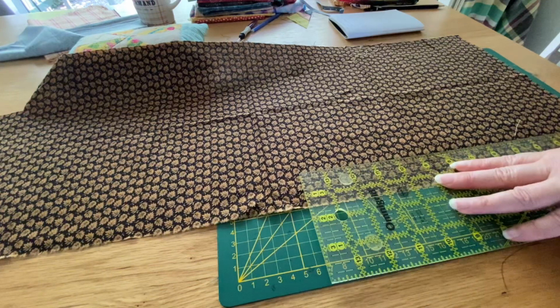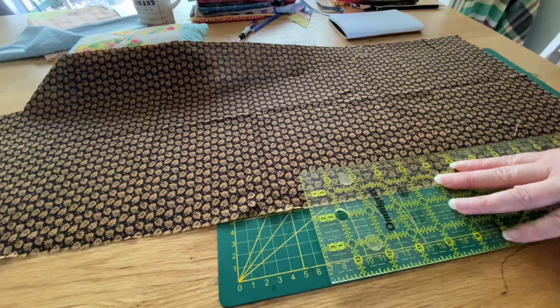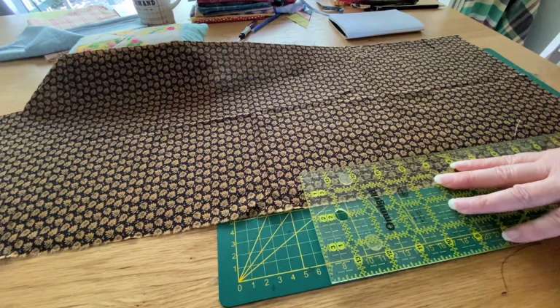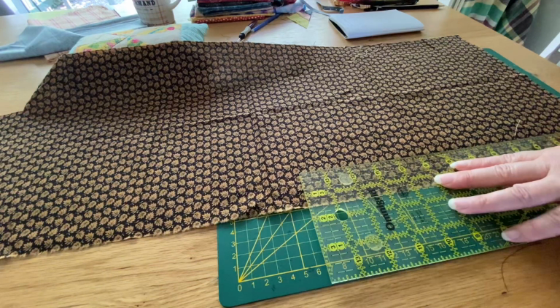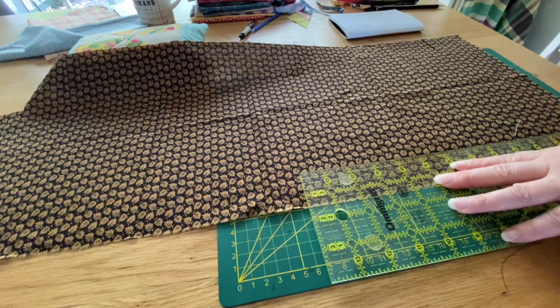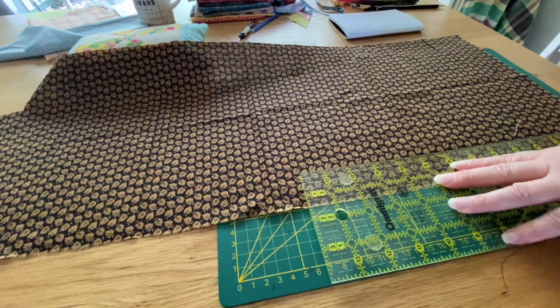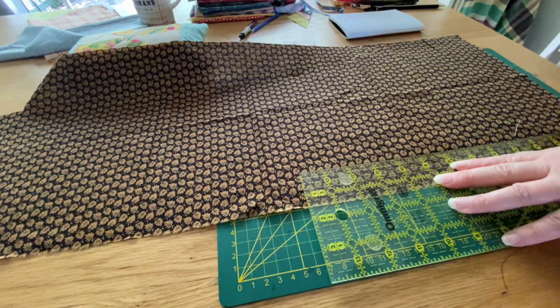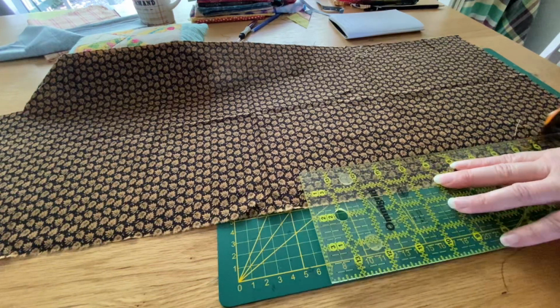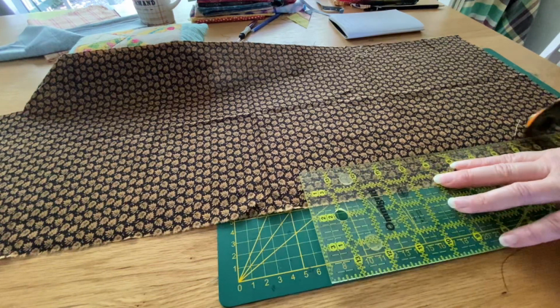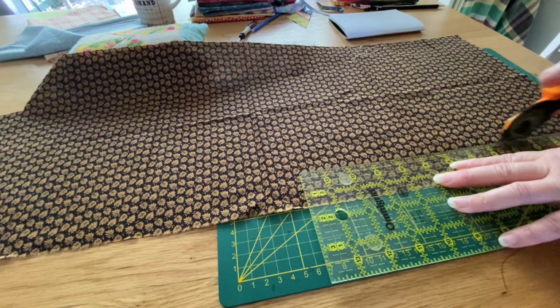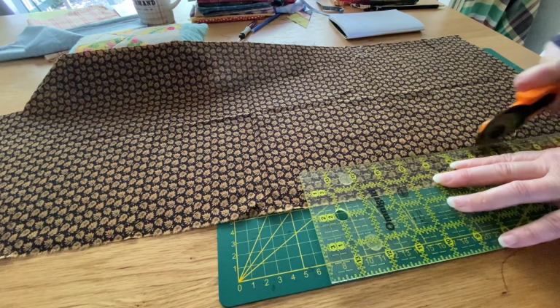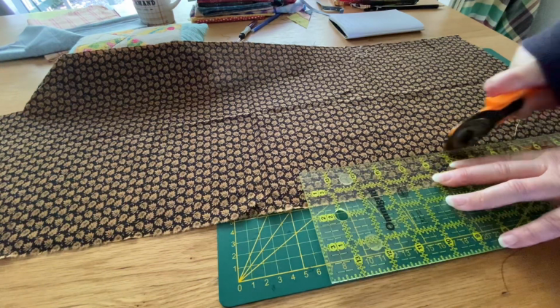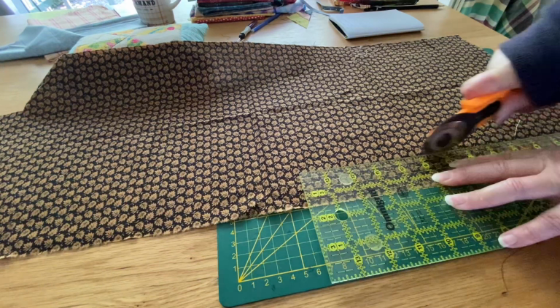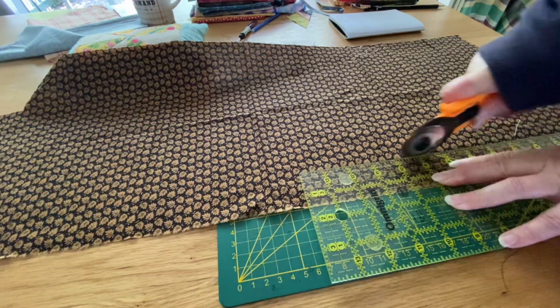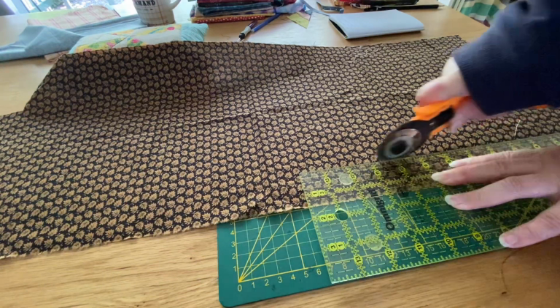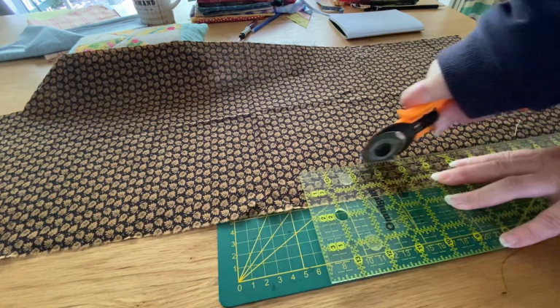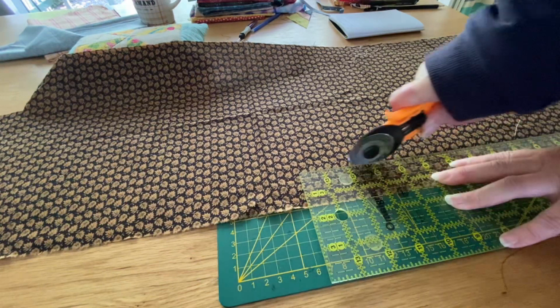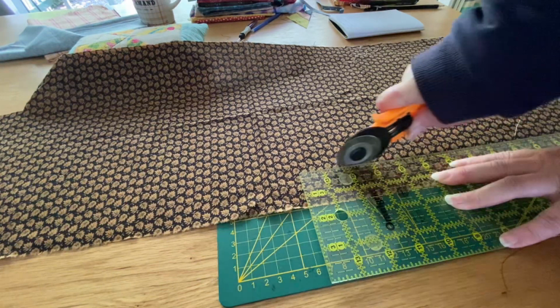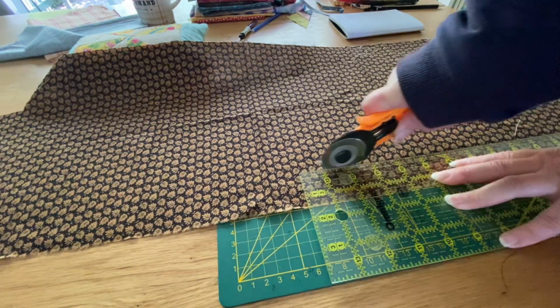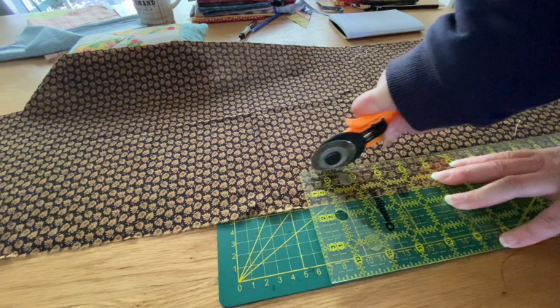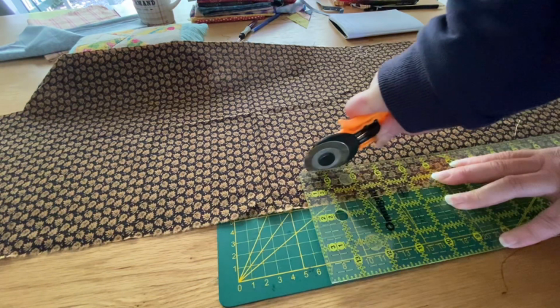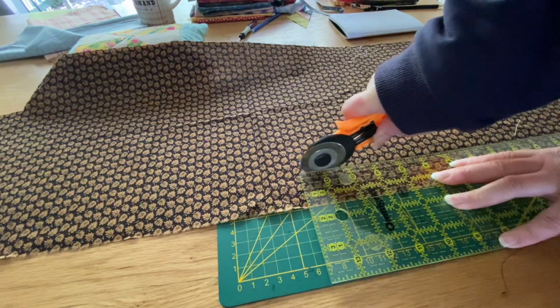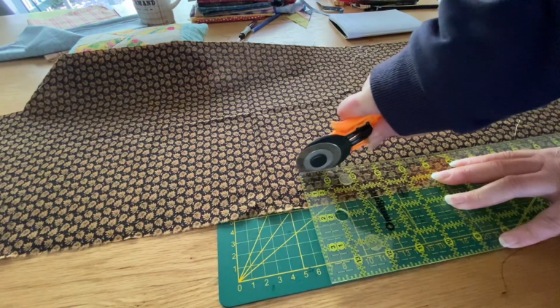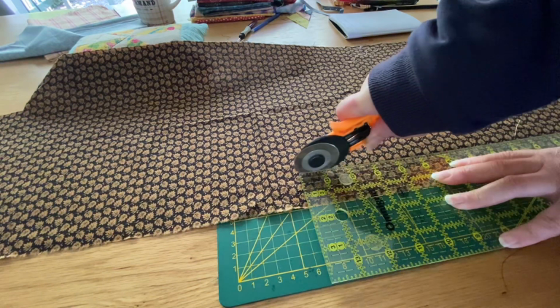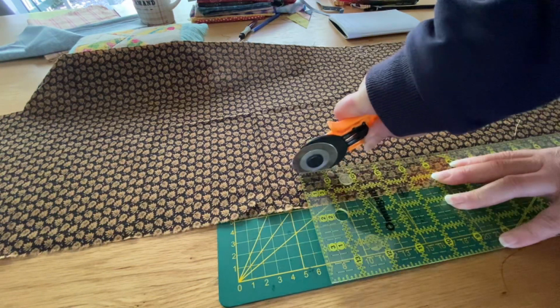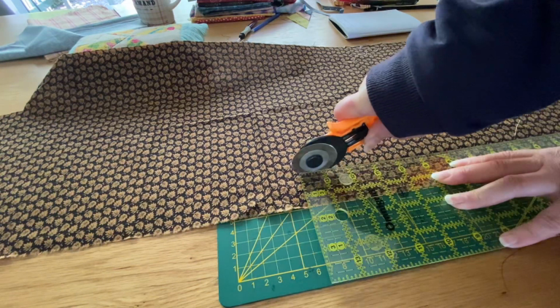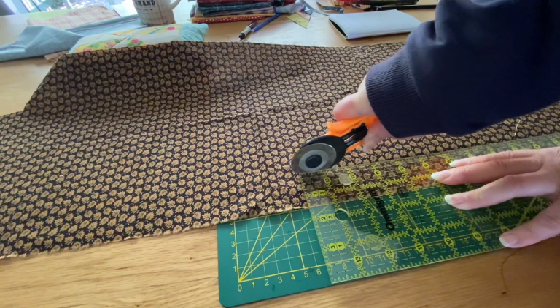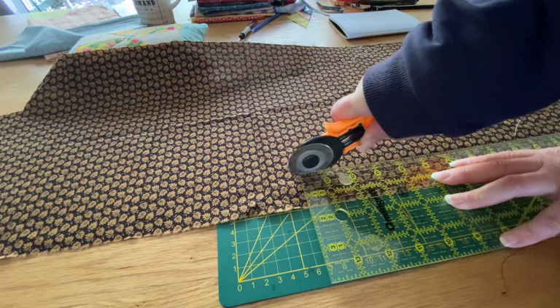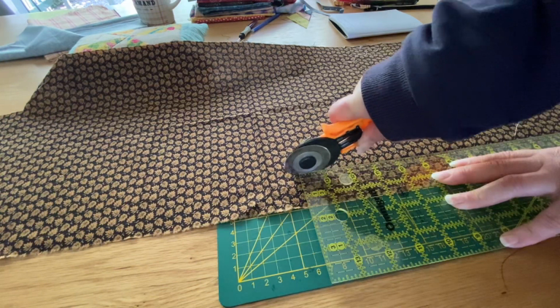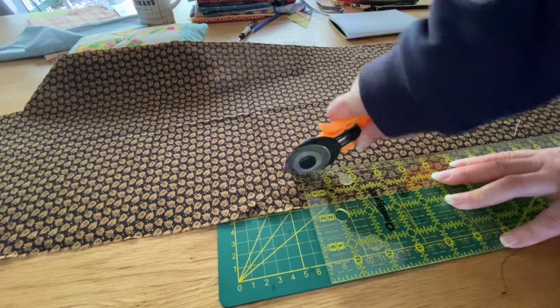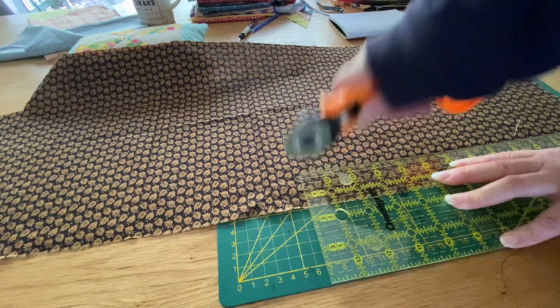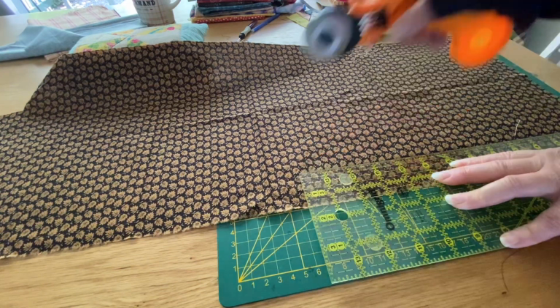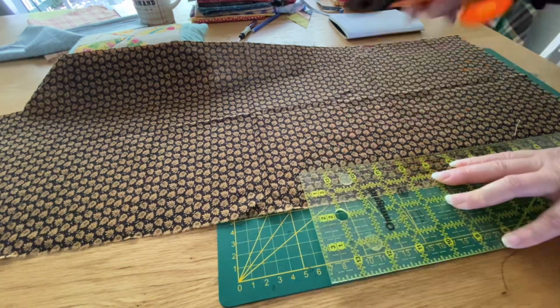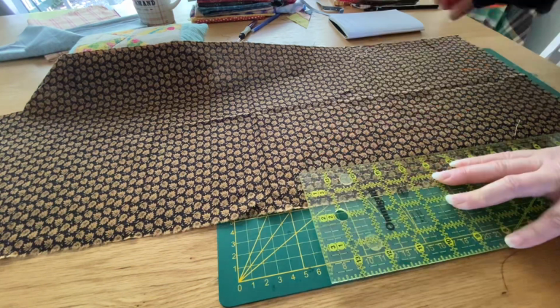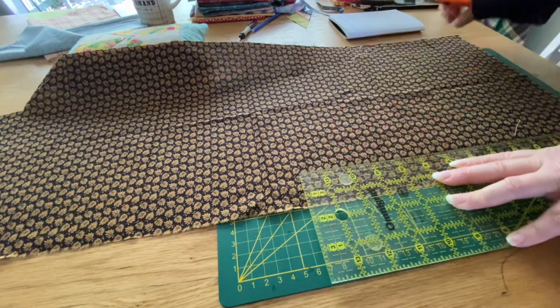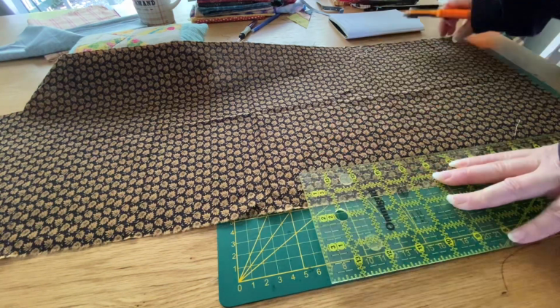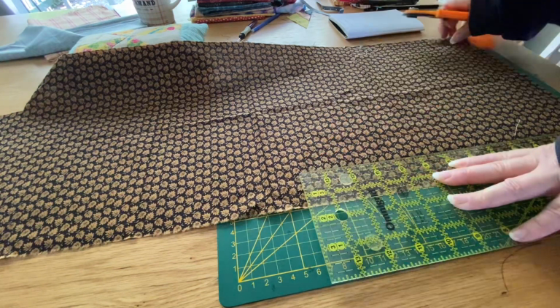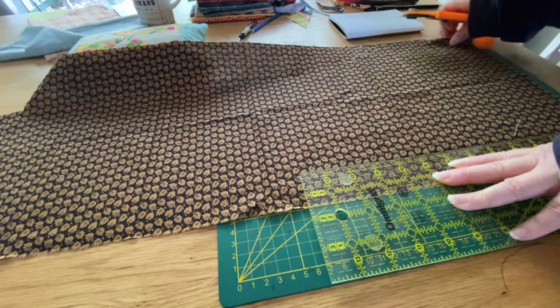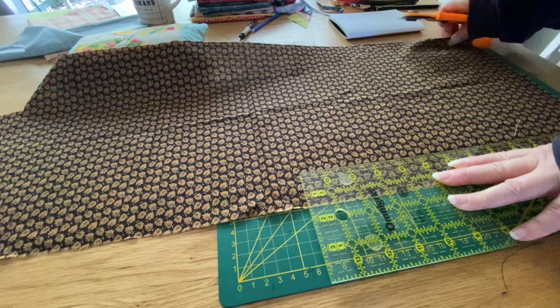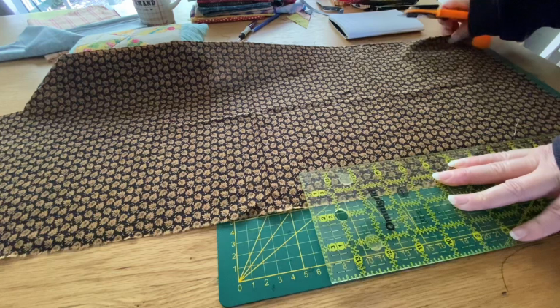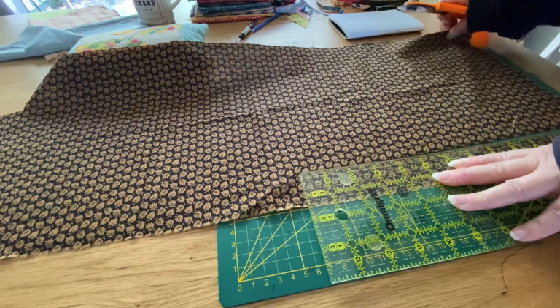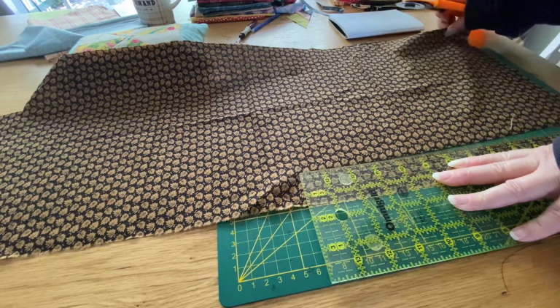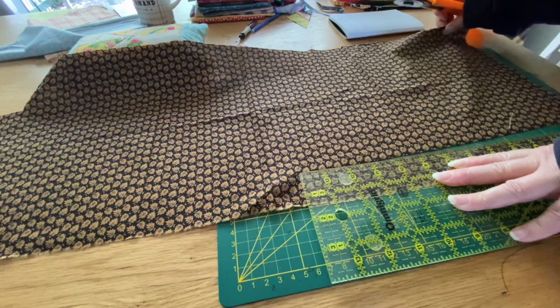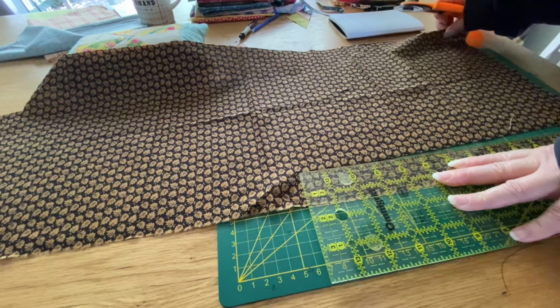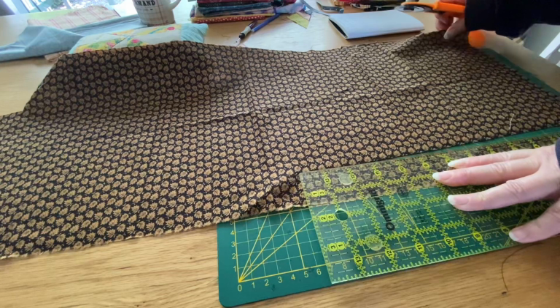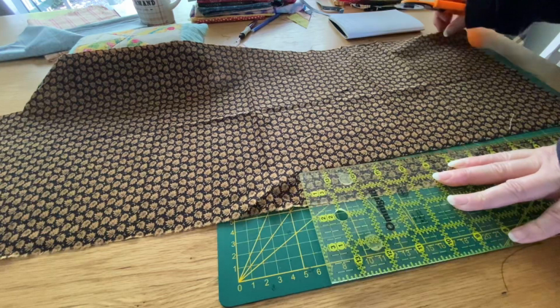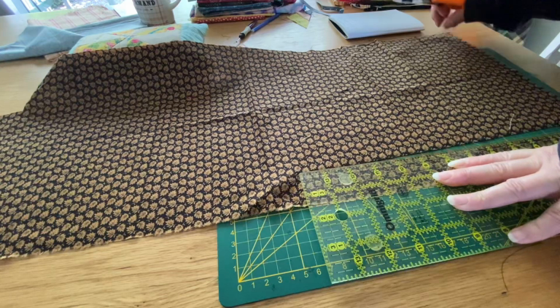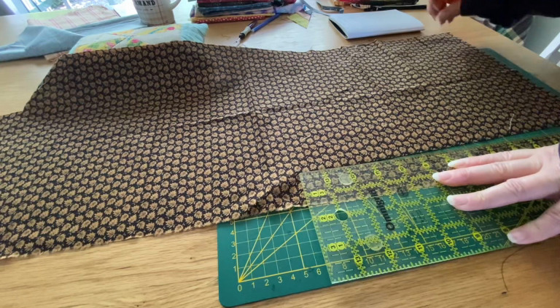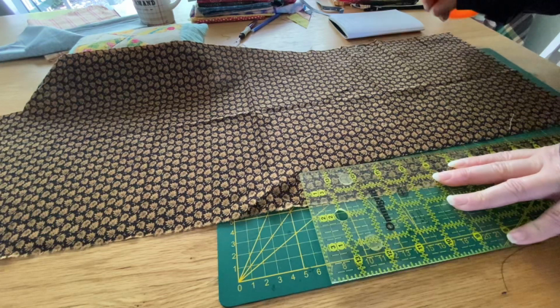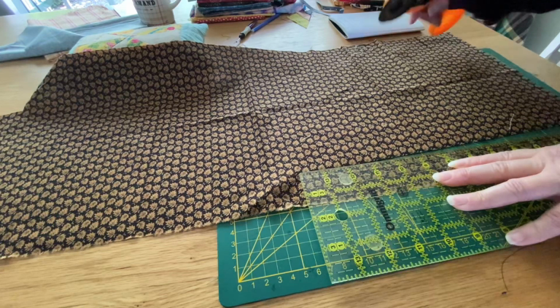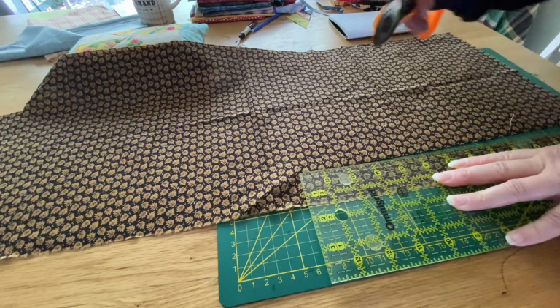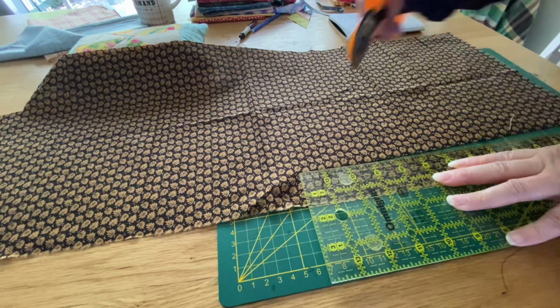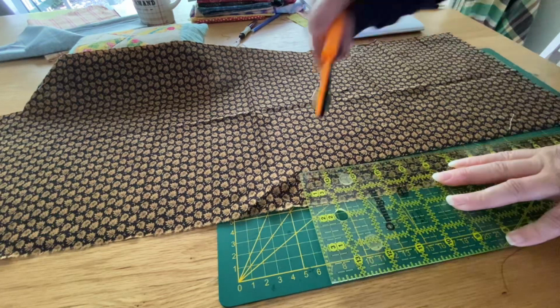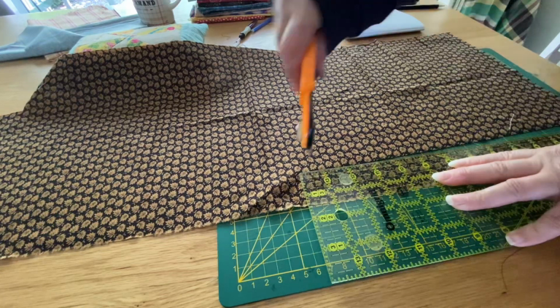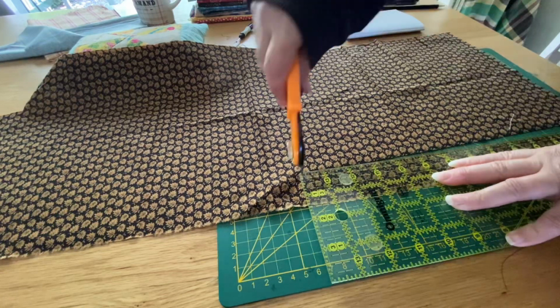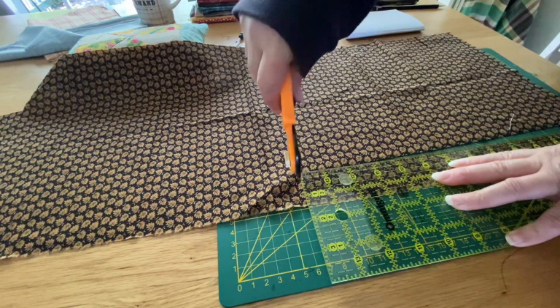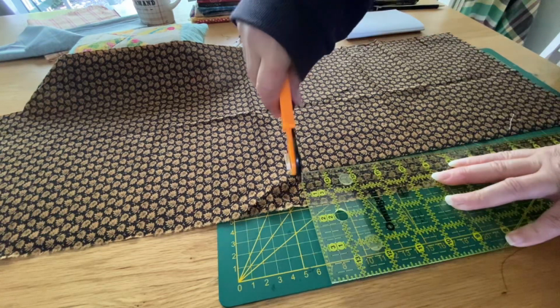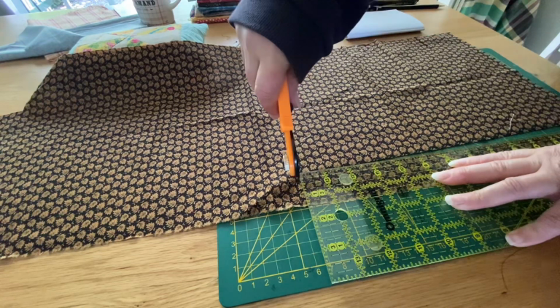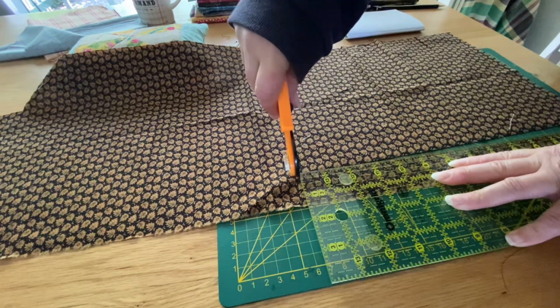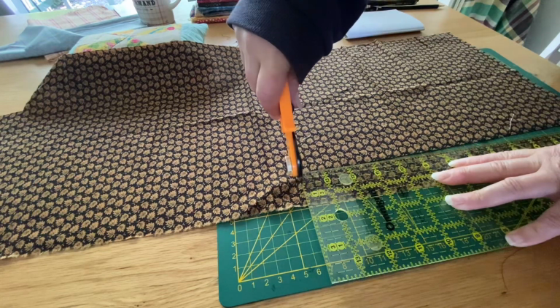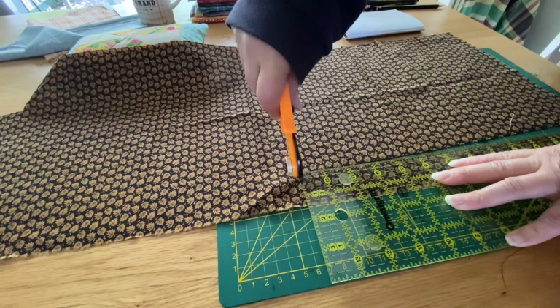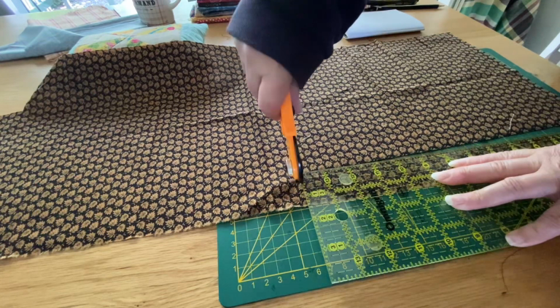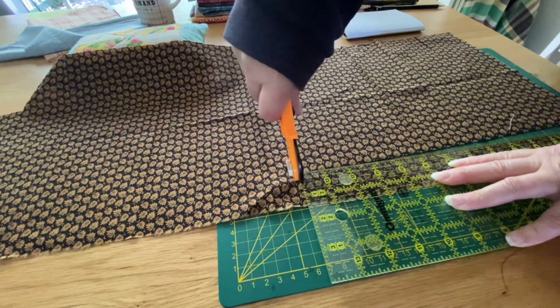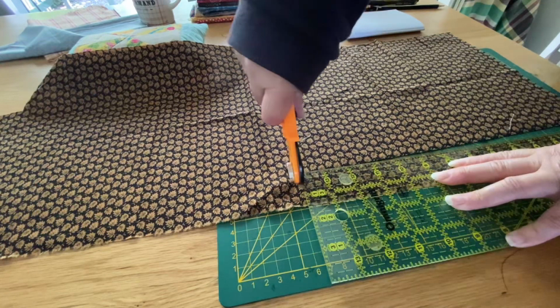There's only you and me watching. I'm not entering any competitions. And now I'm going to cut out some strips.